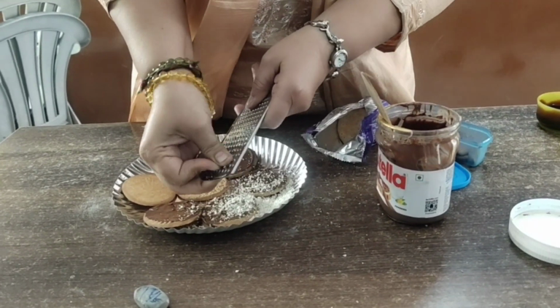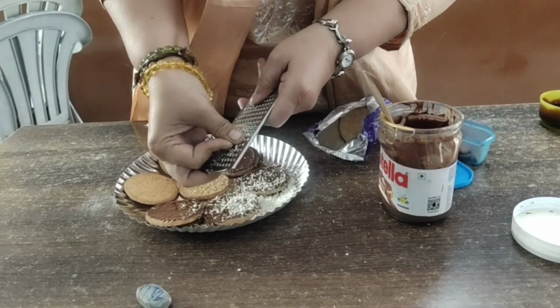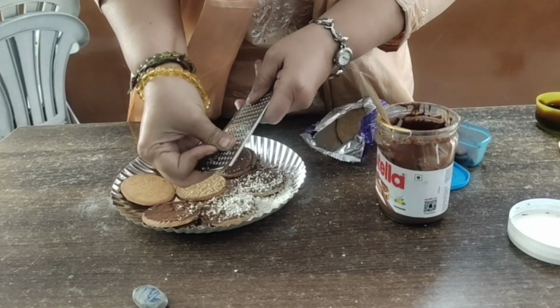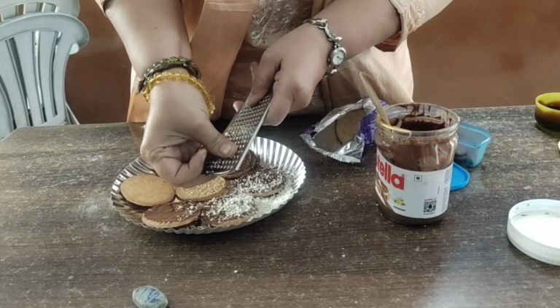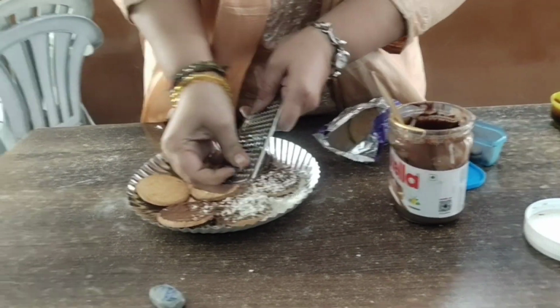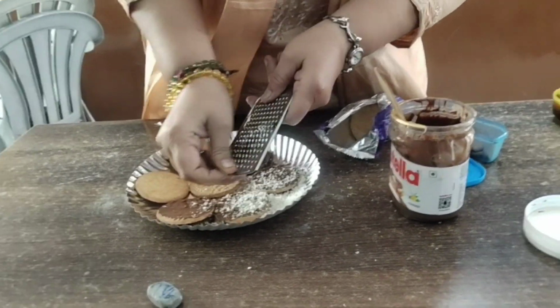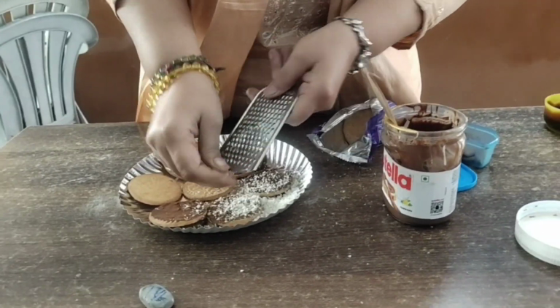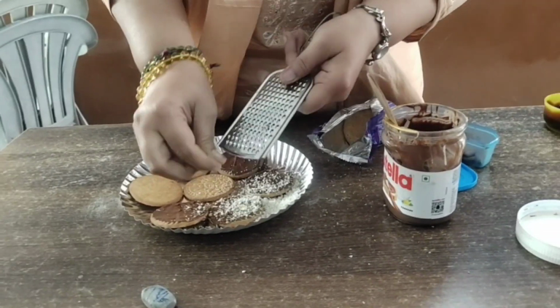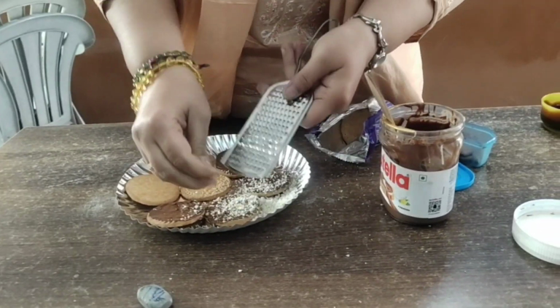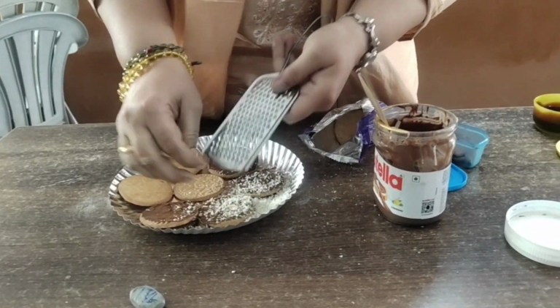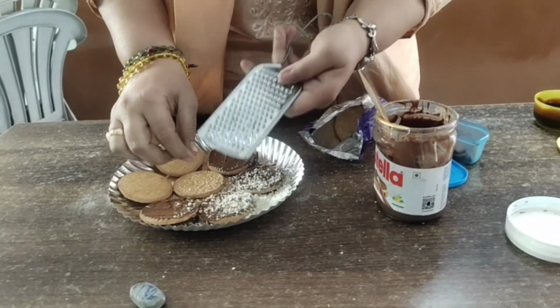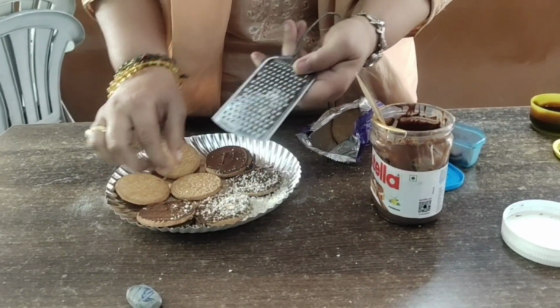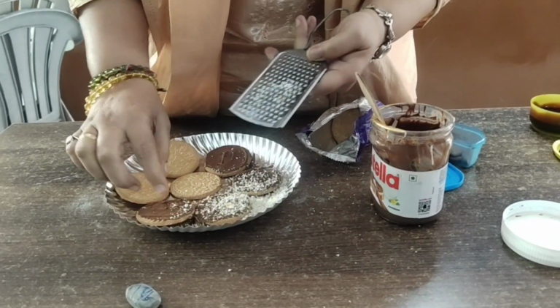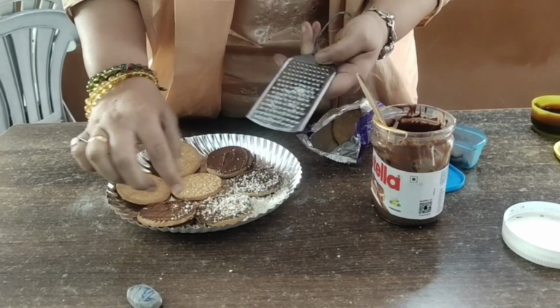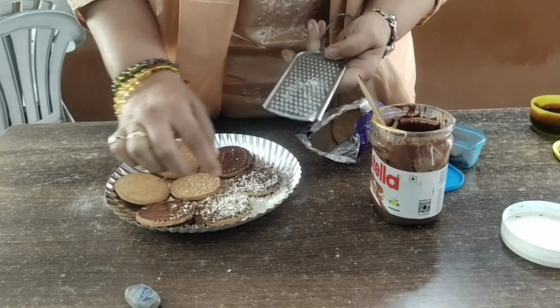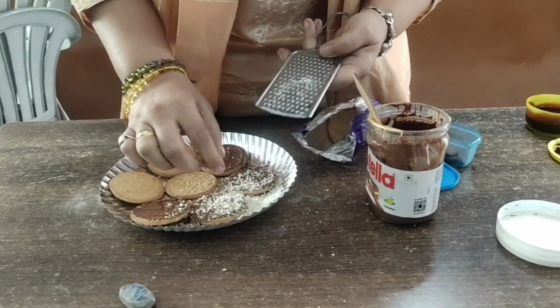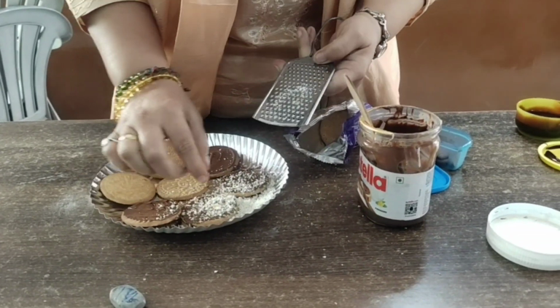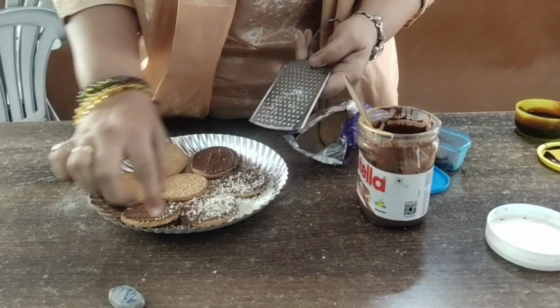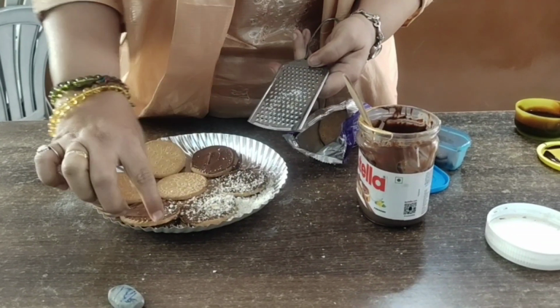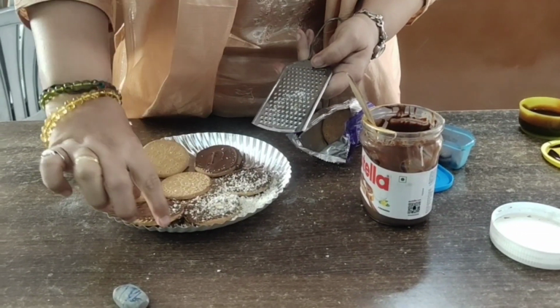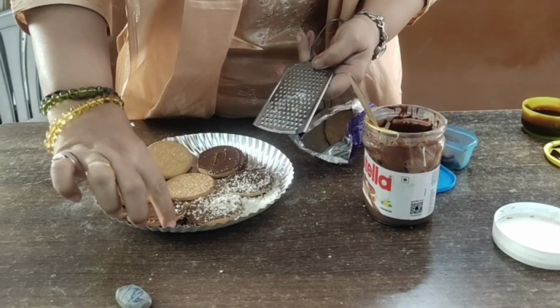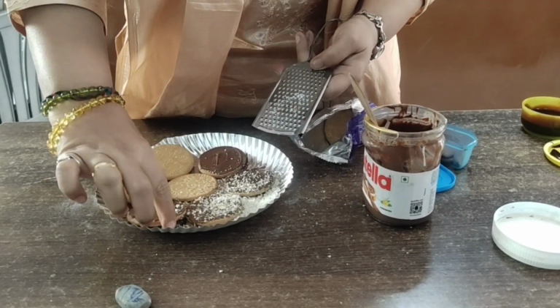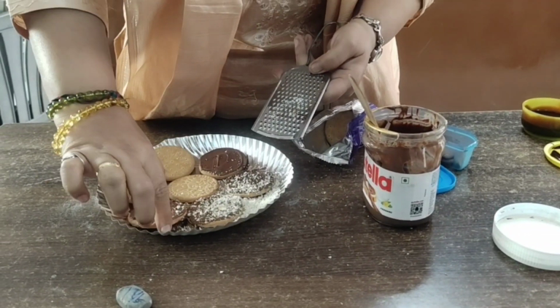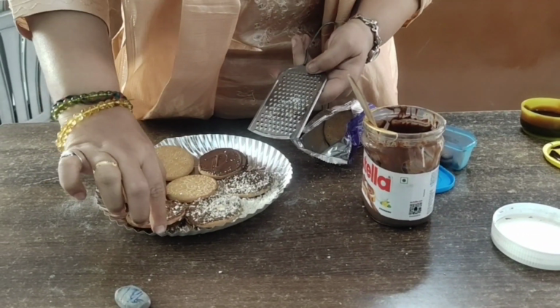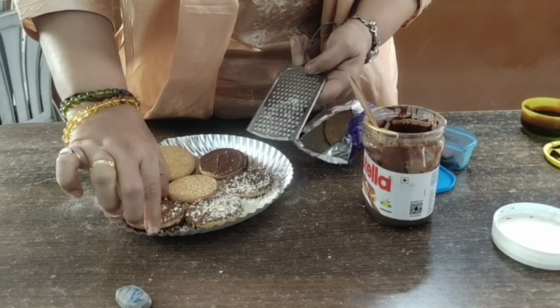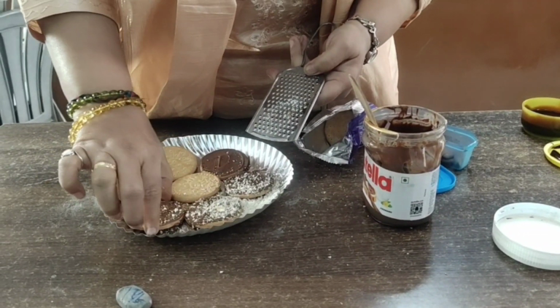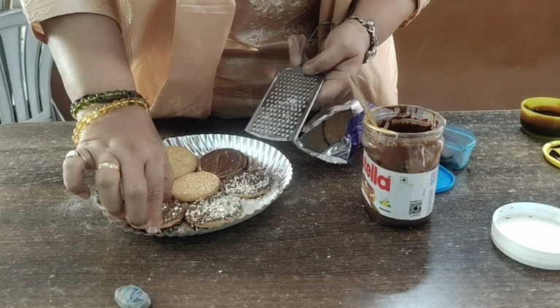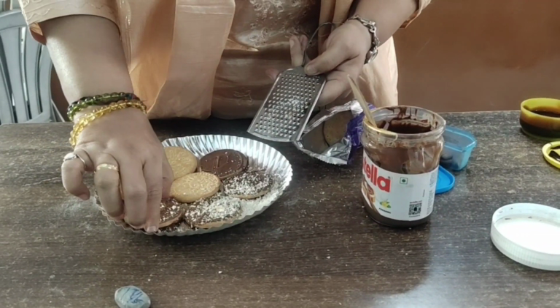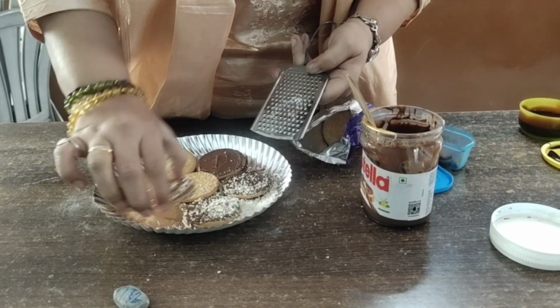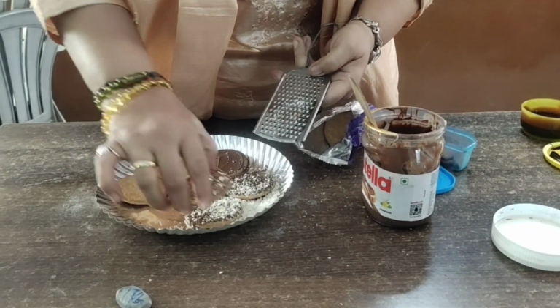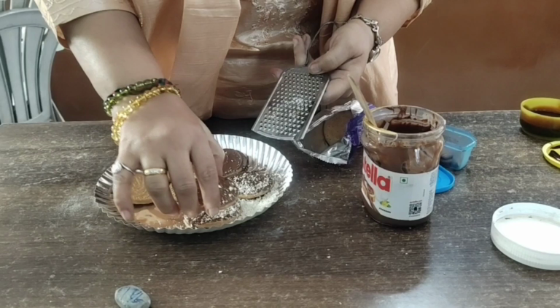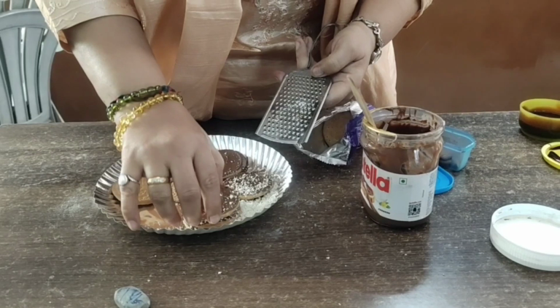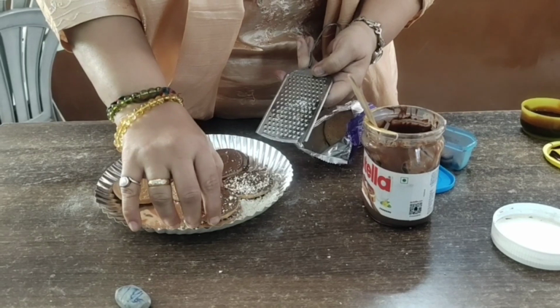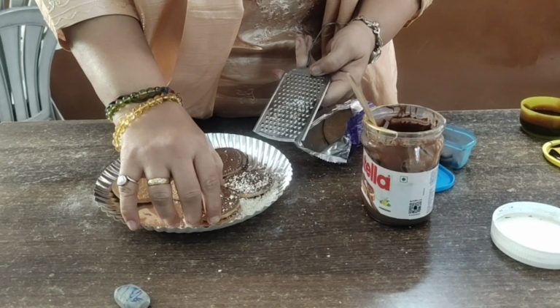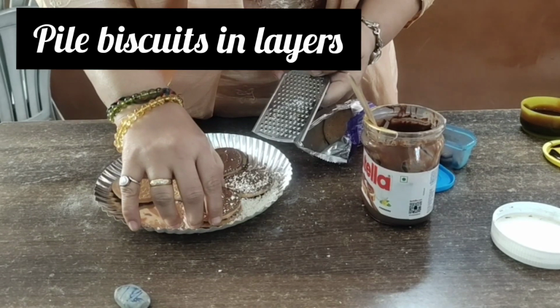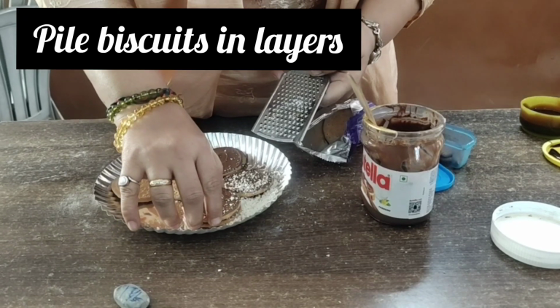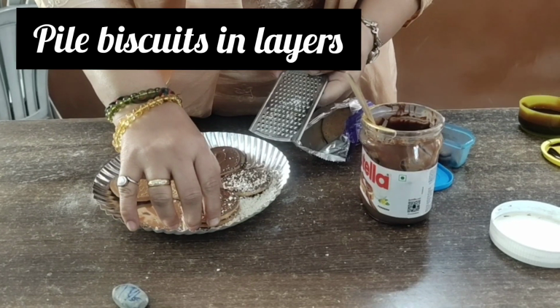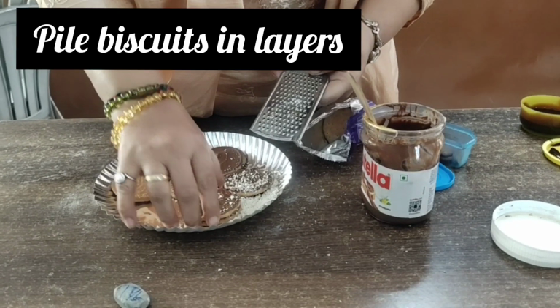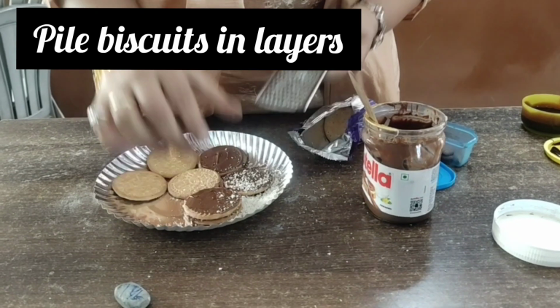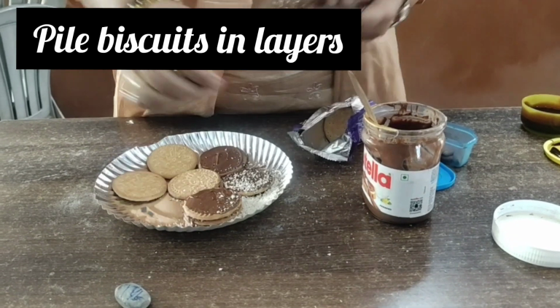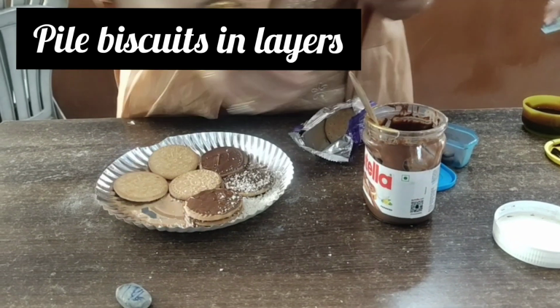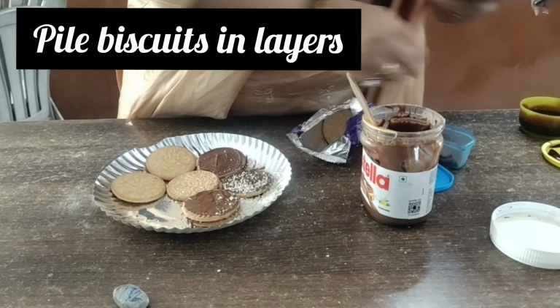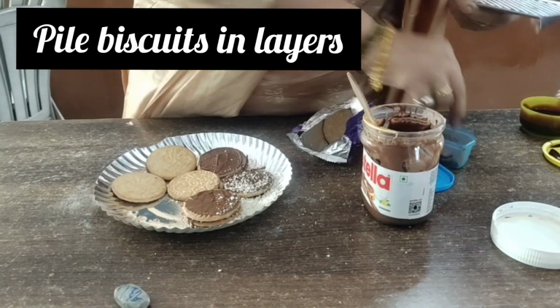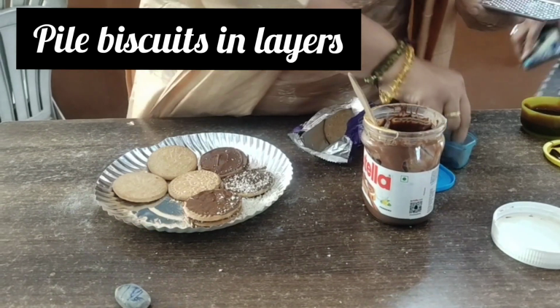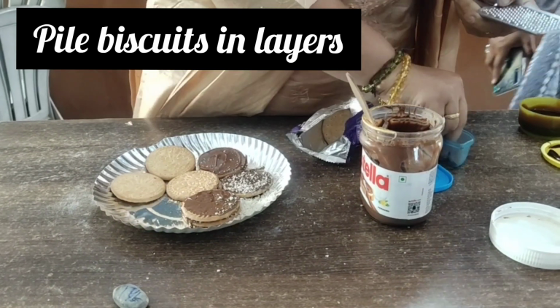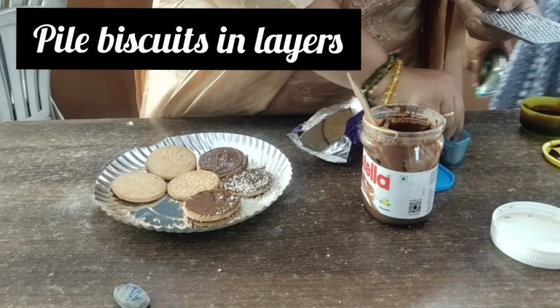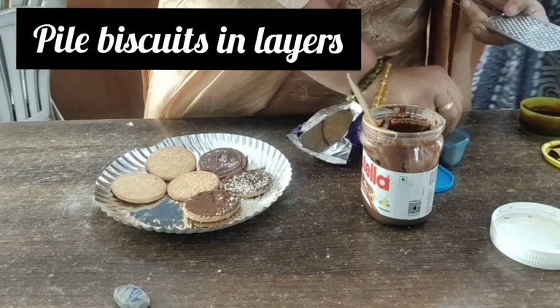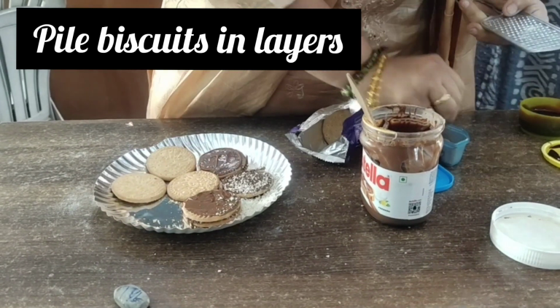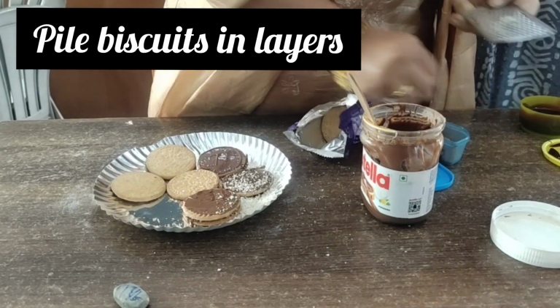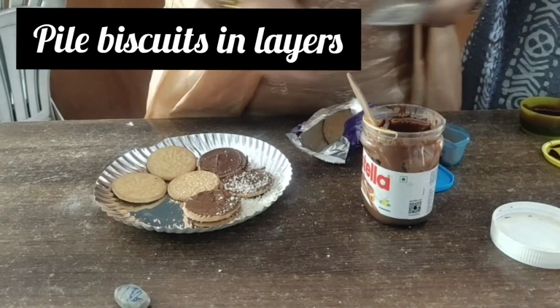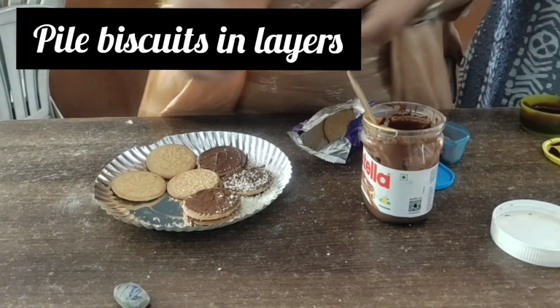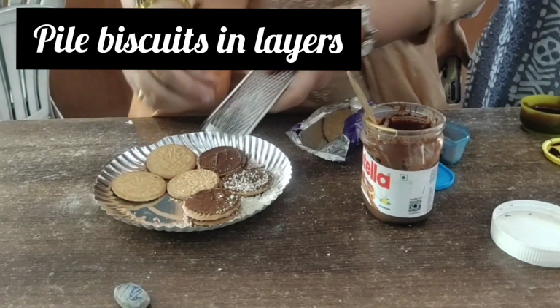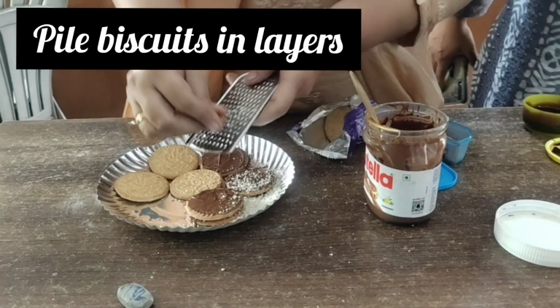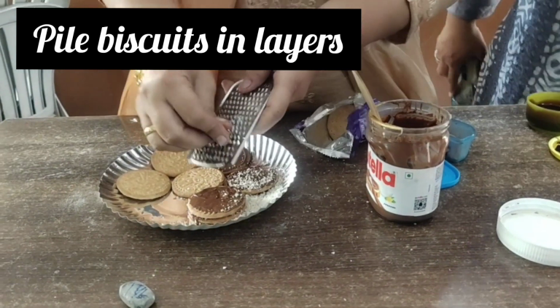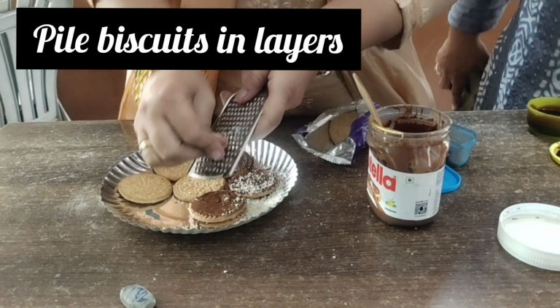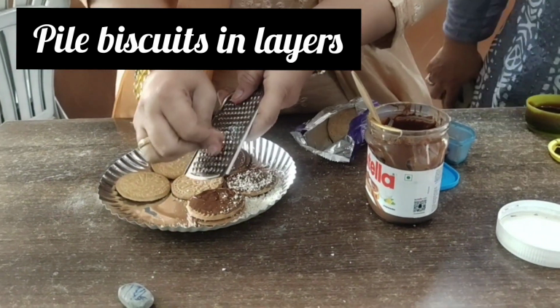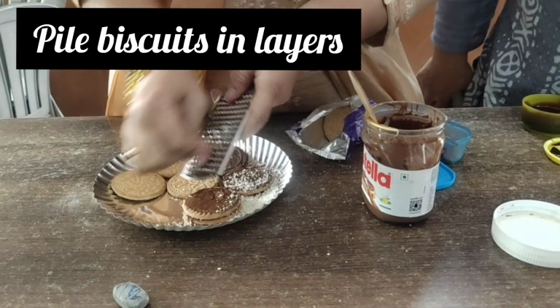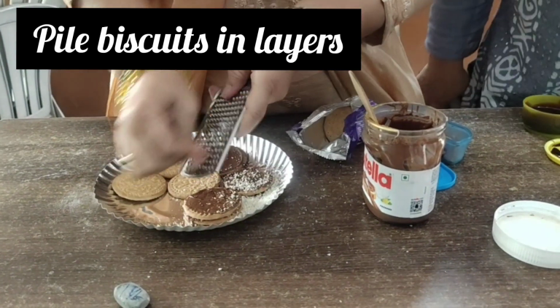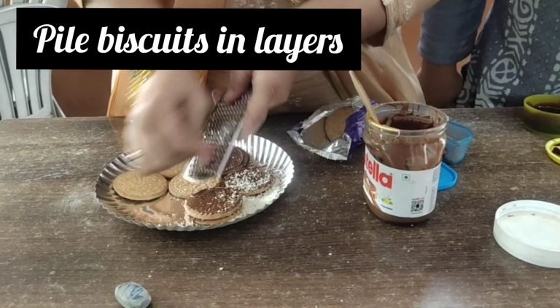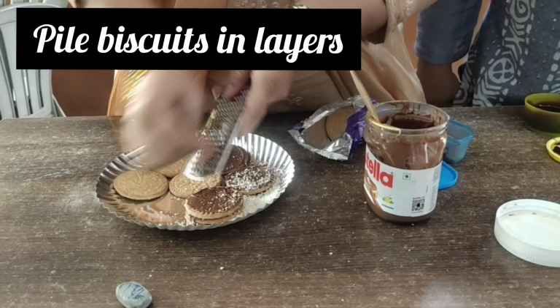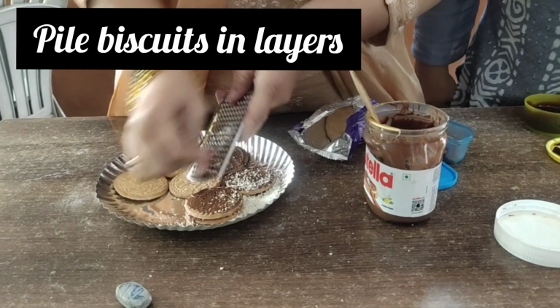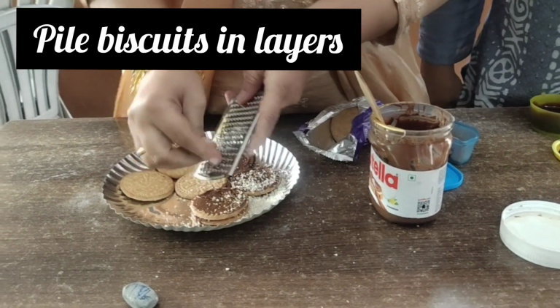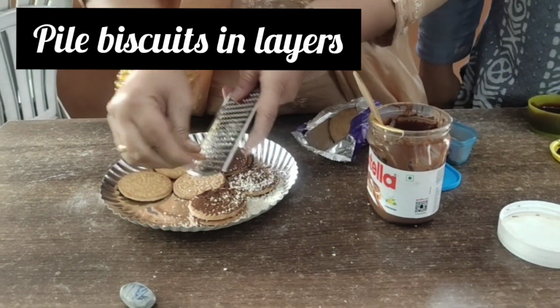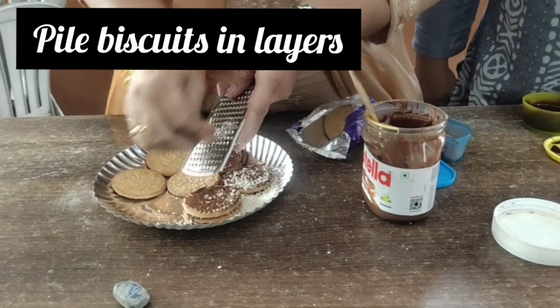After grating them, put it on another layer. Grate another one. You can also grate.